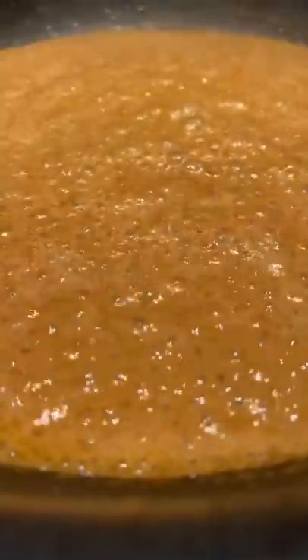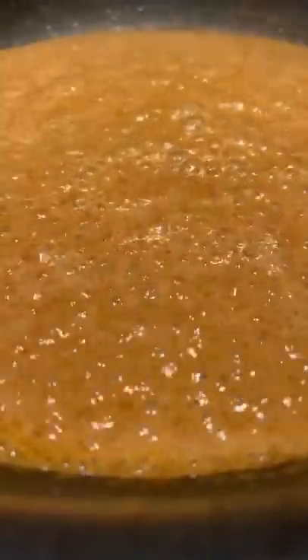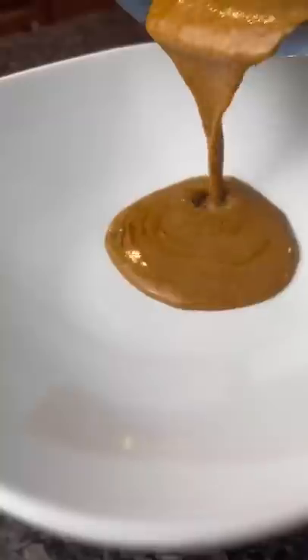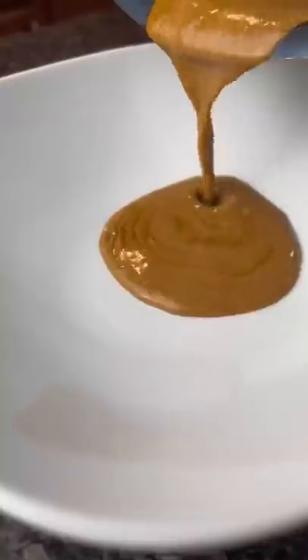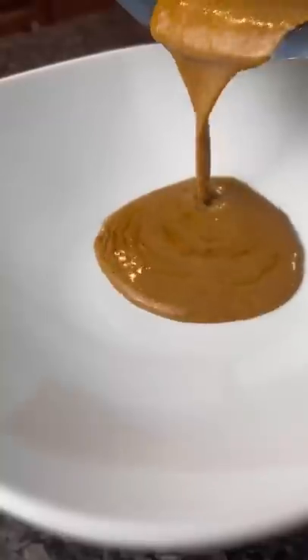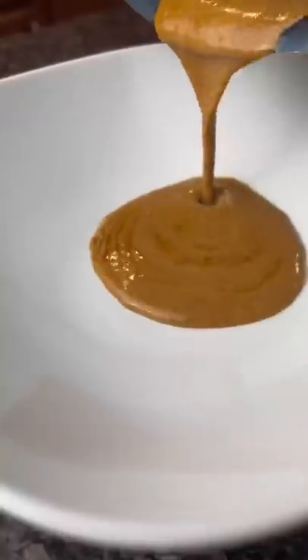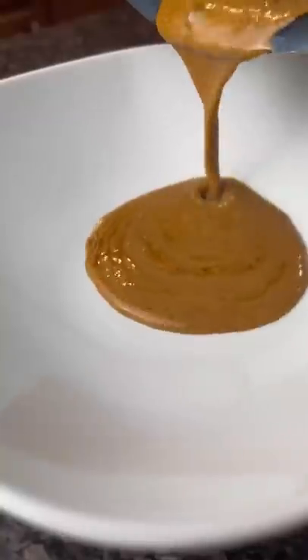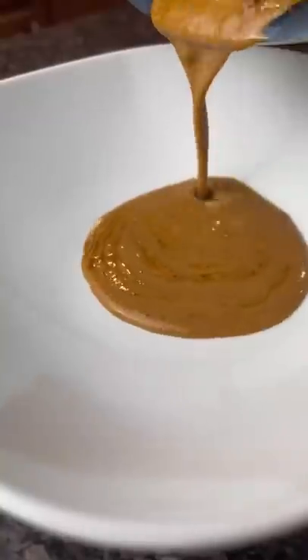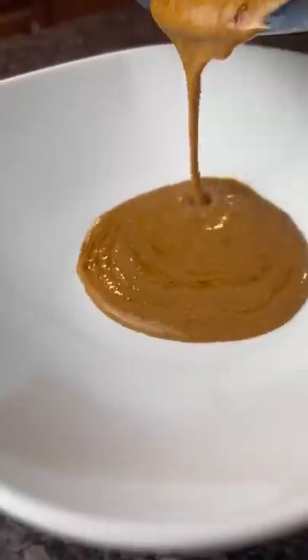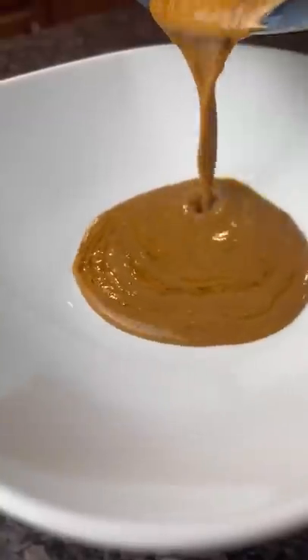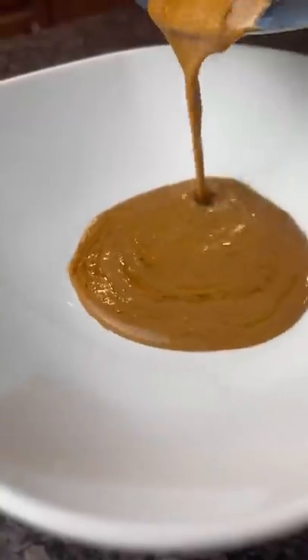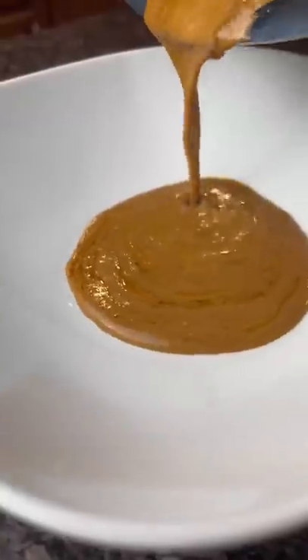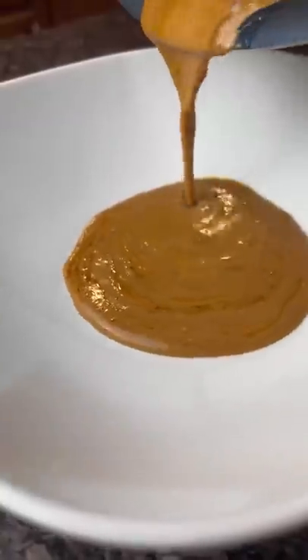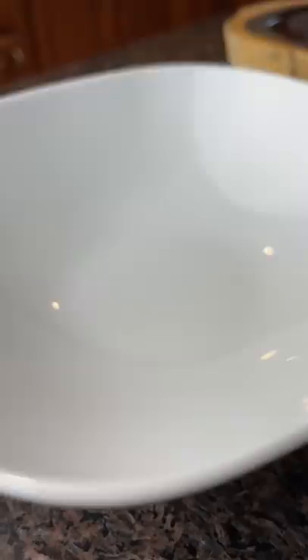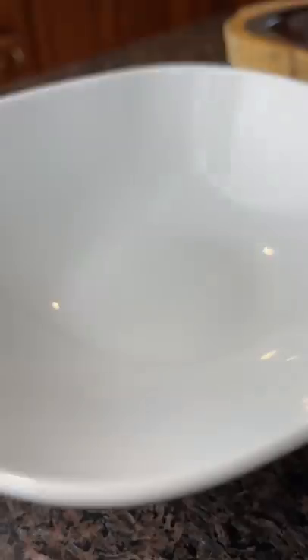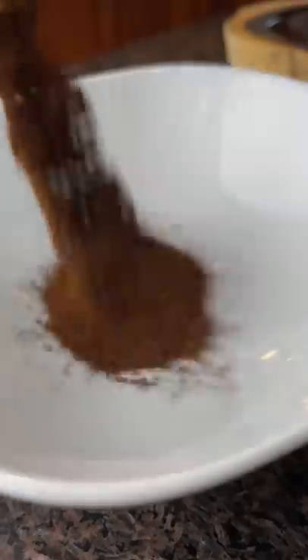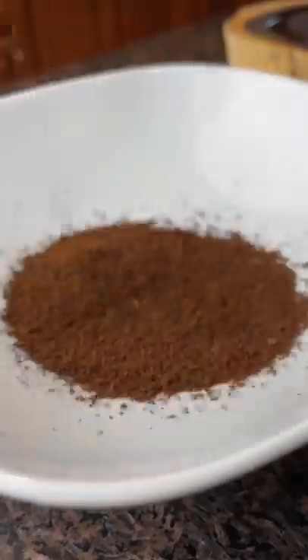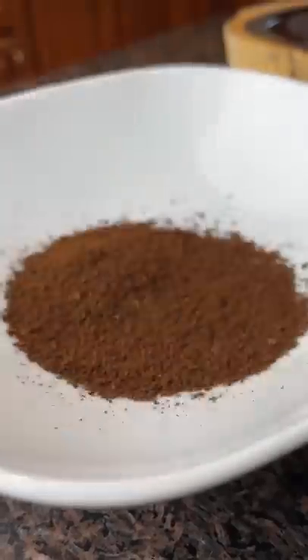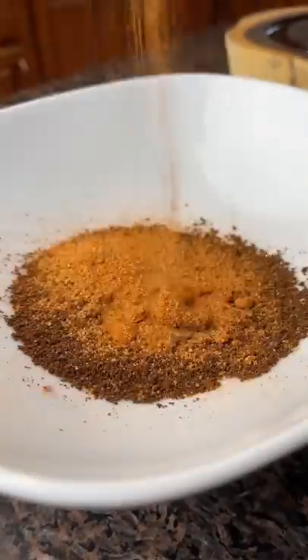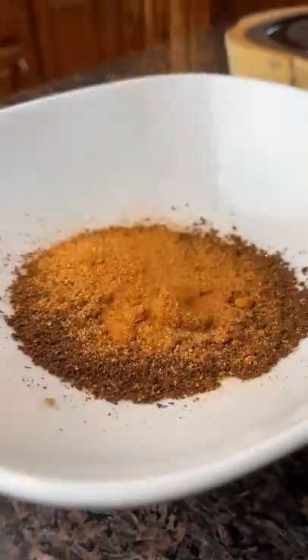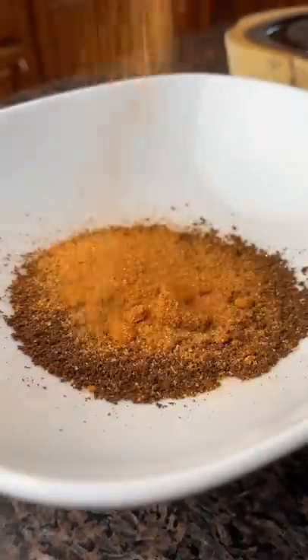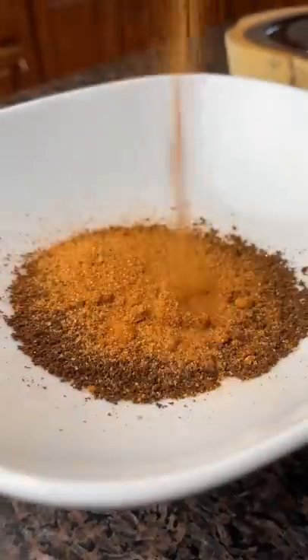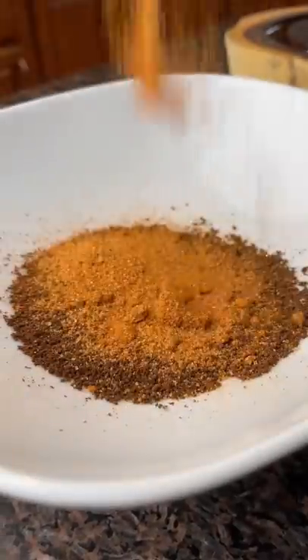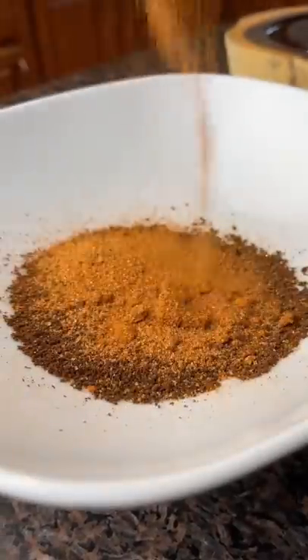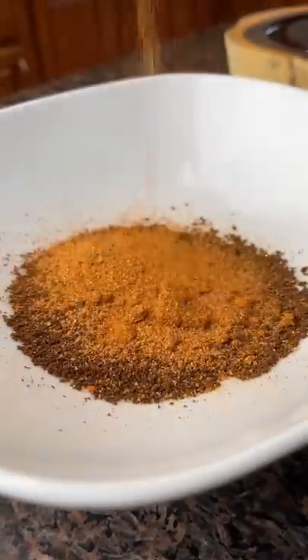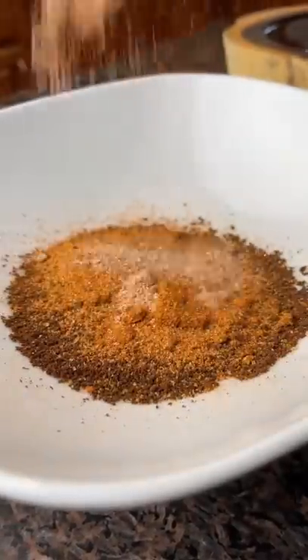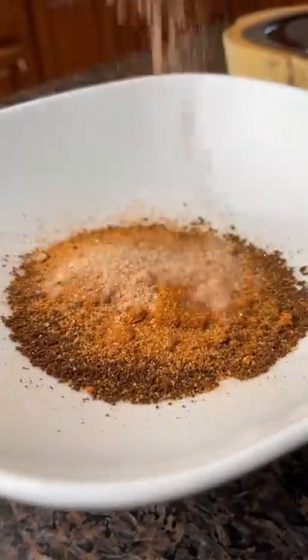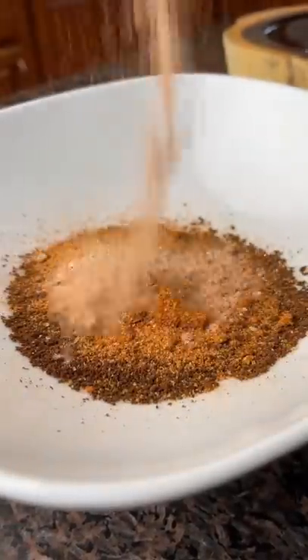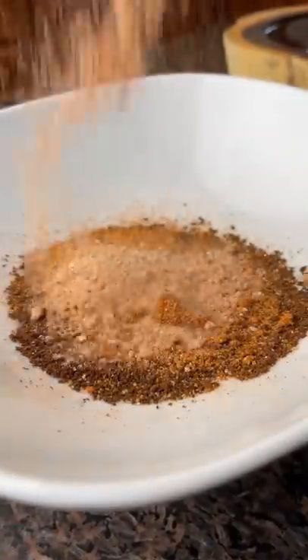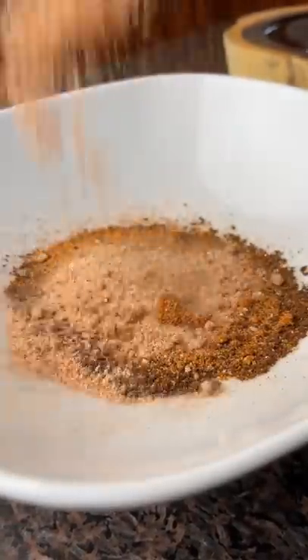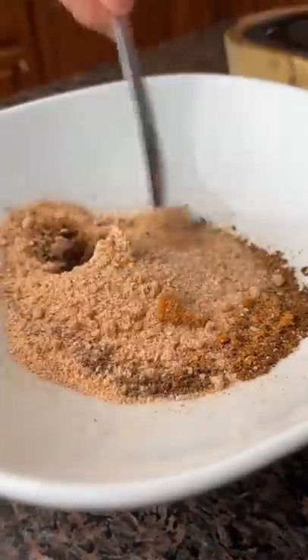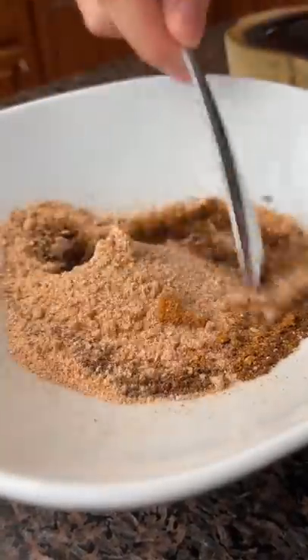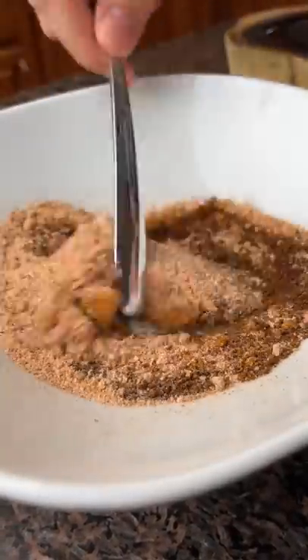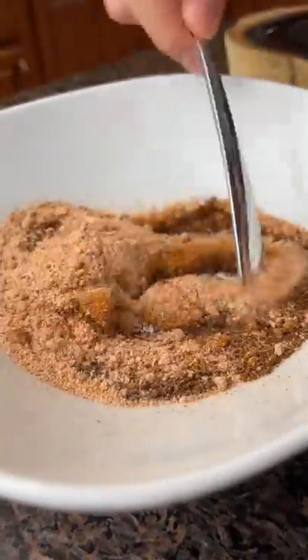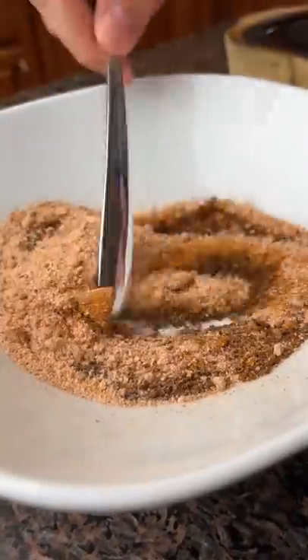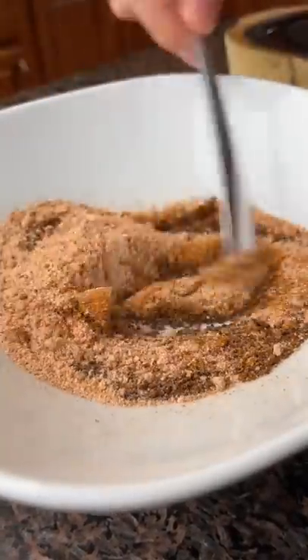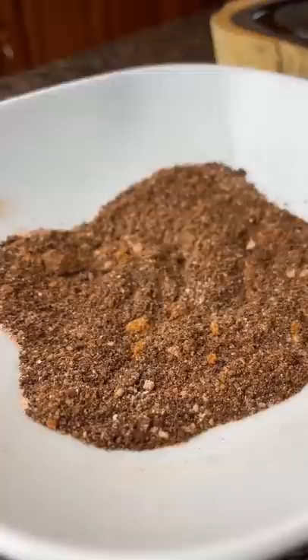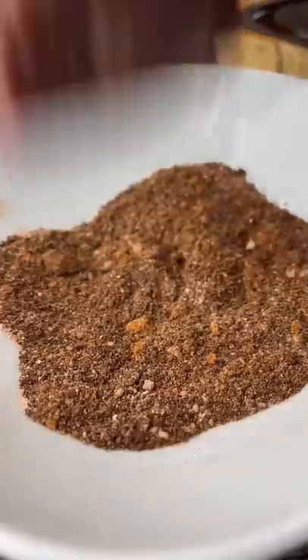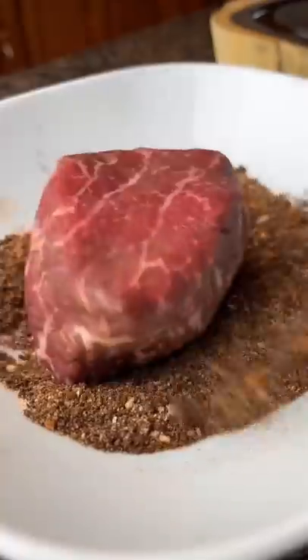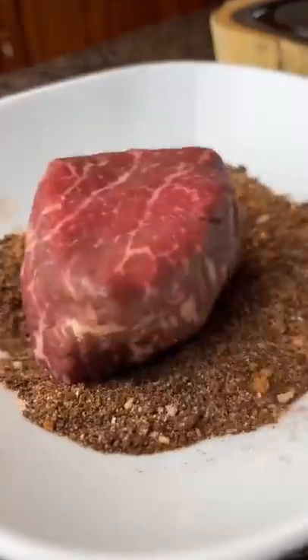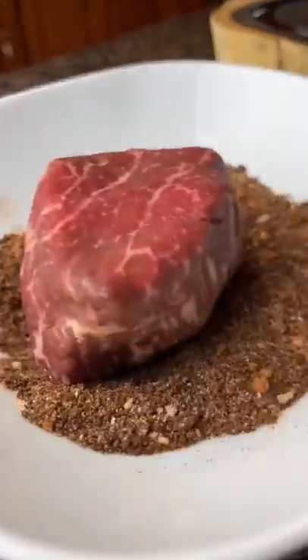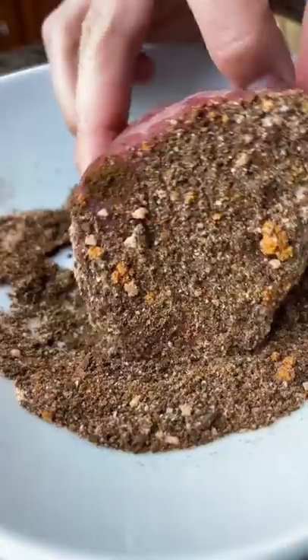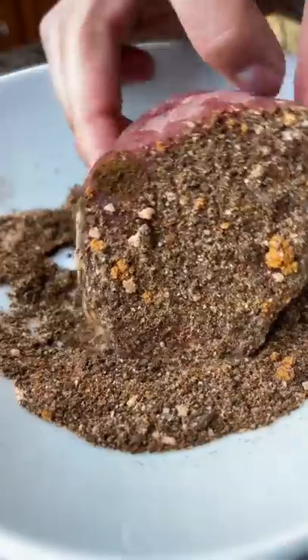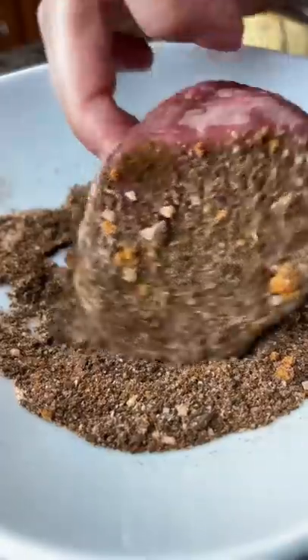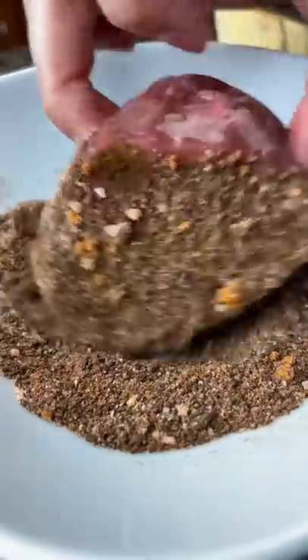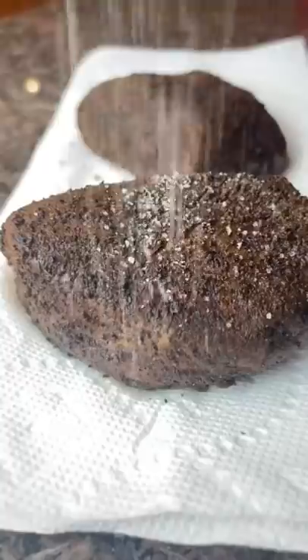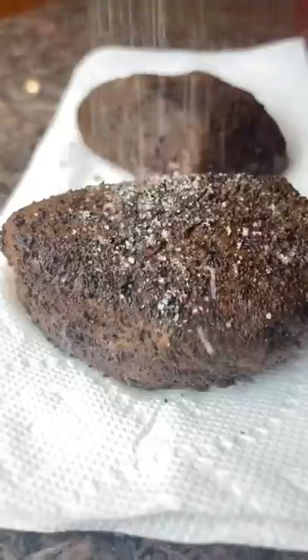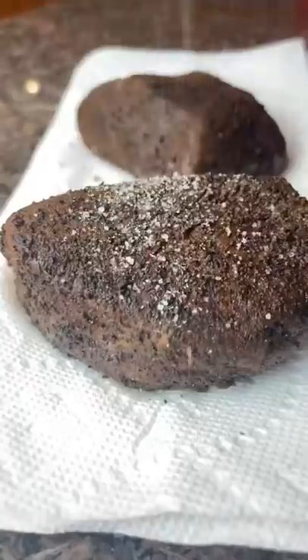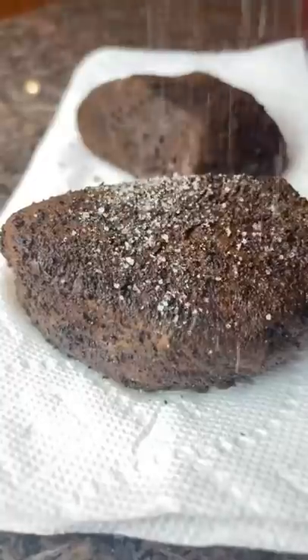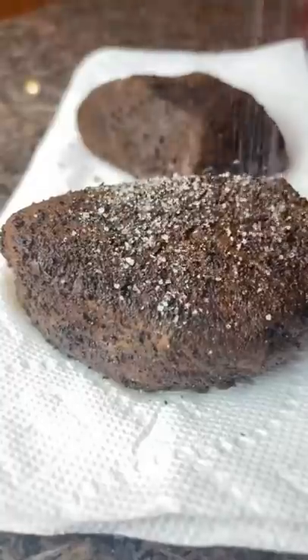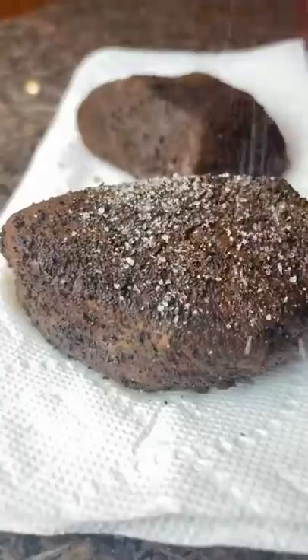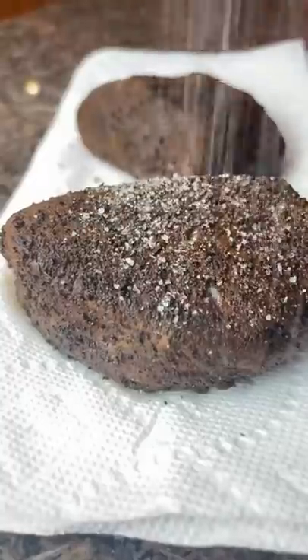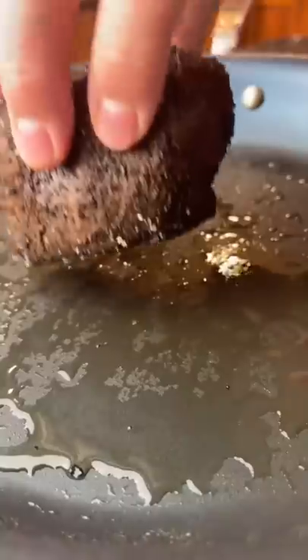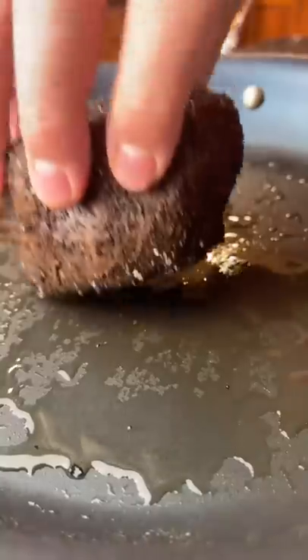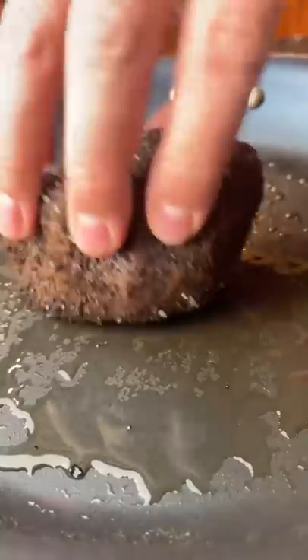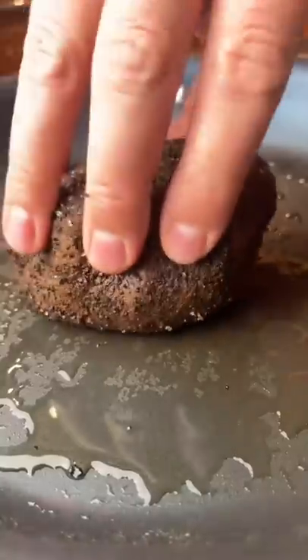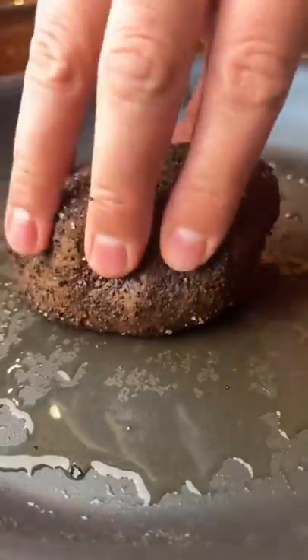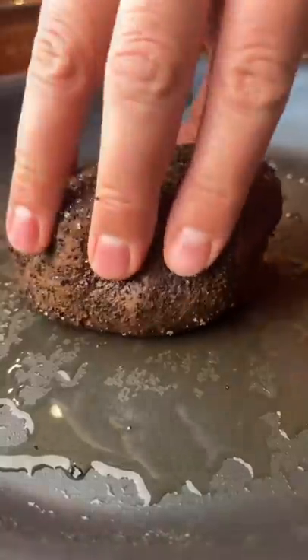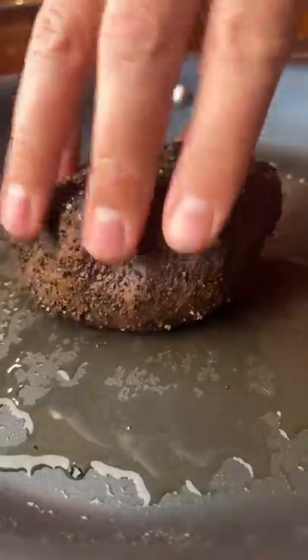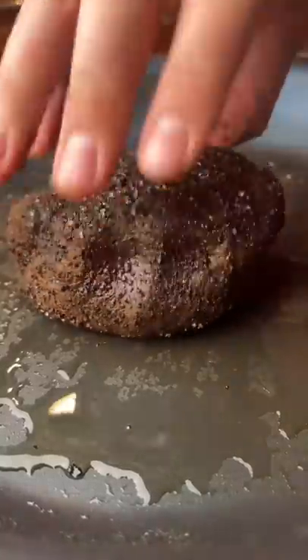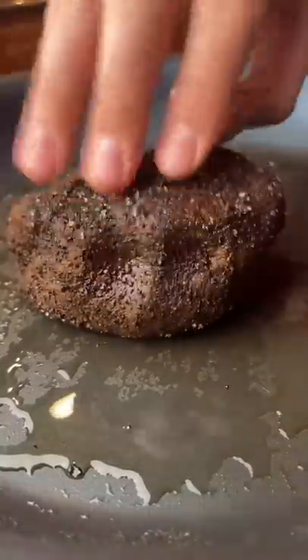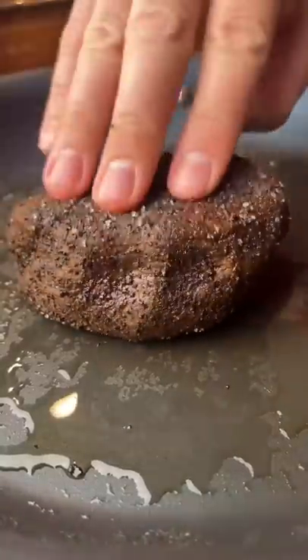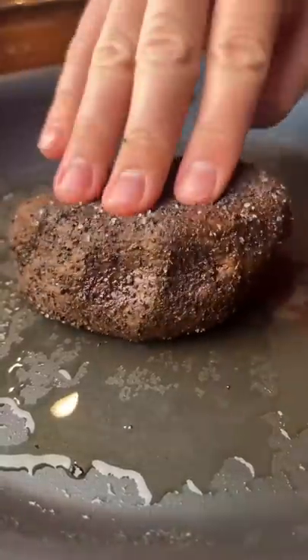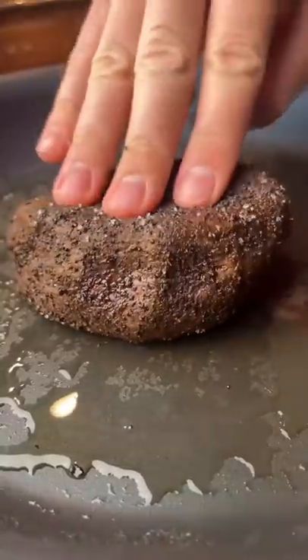Now we mix the coffee grinds with barbecue rubs and brown sugar instead of just straight bitter coffee, smoke it, then sear it.